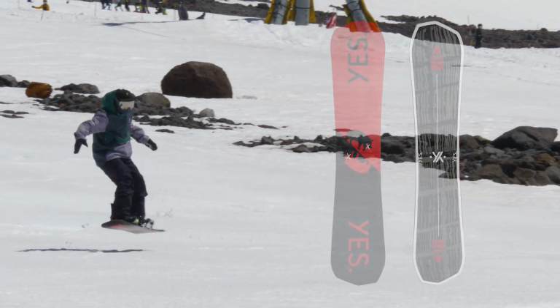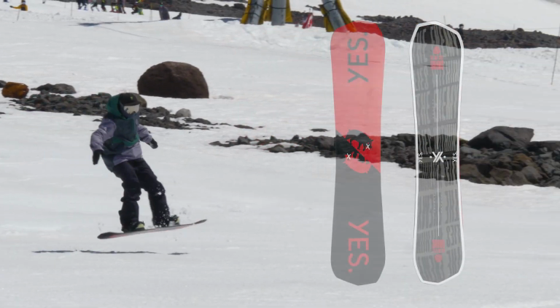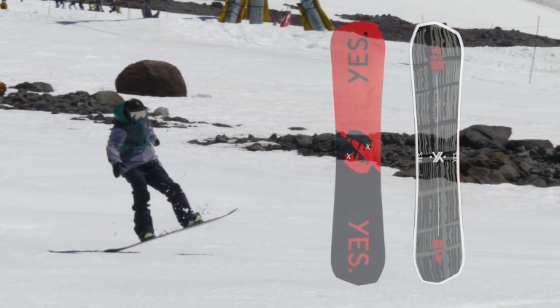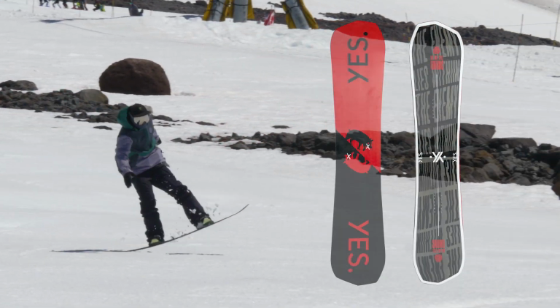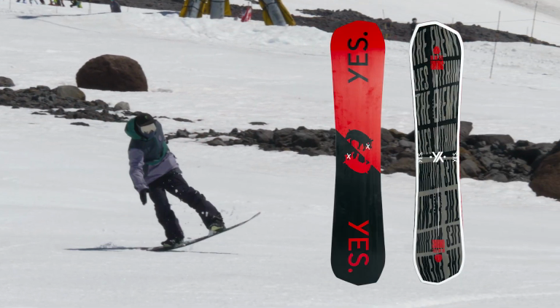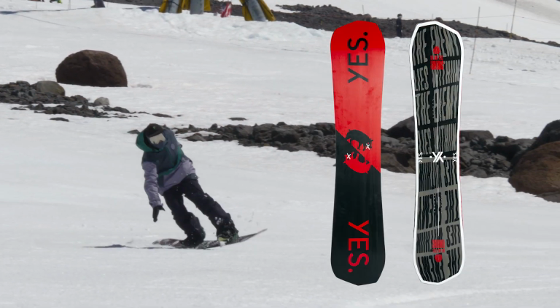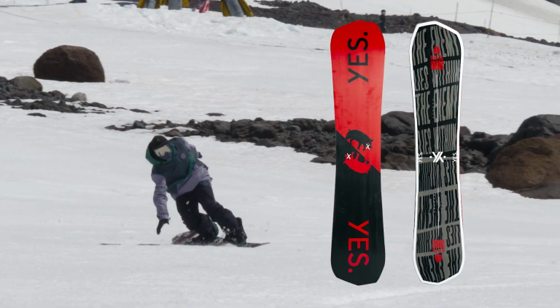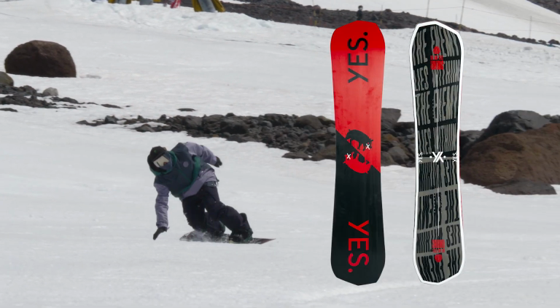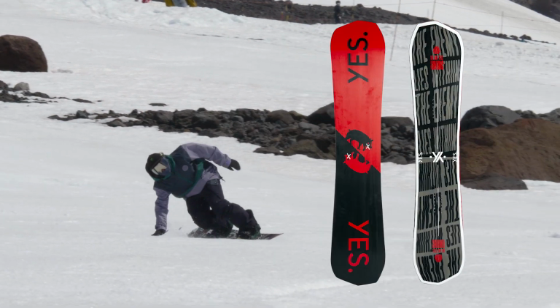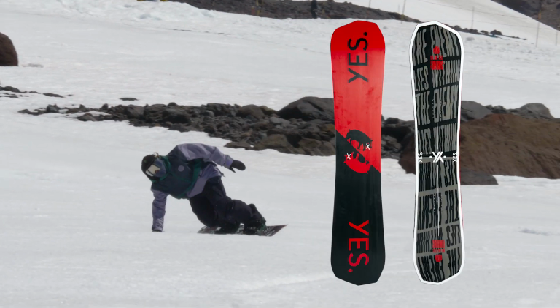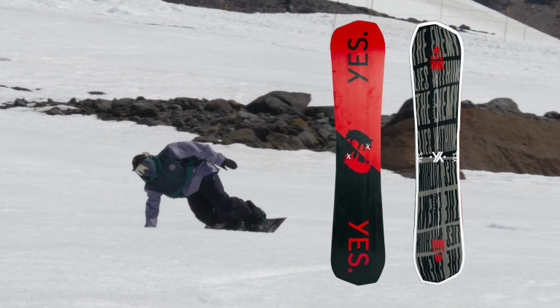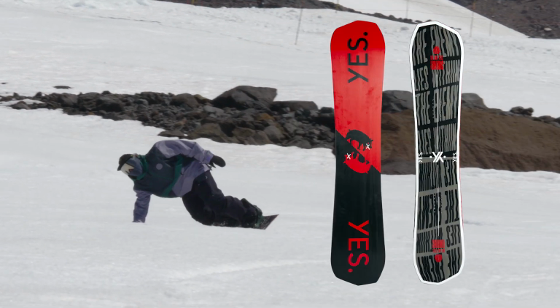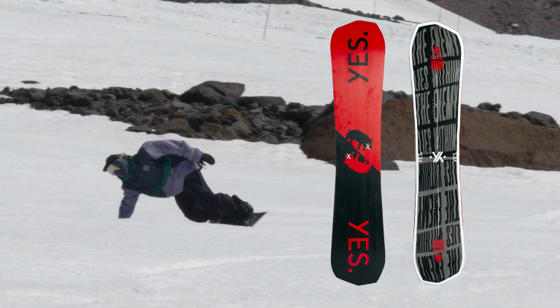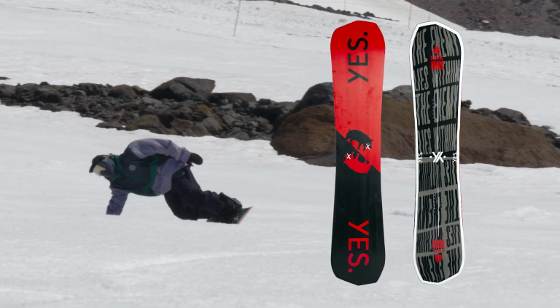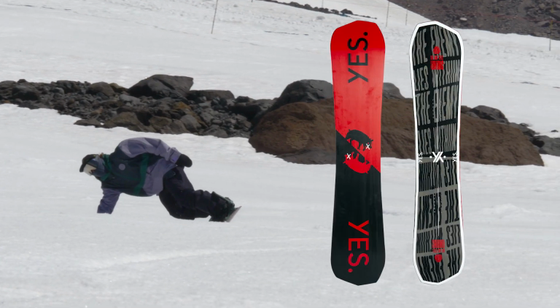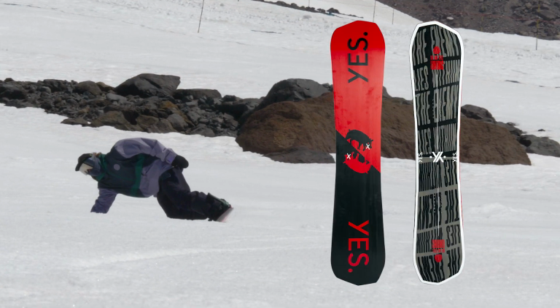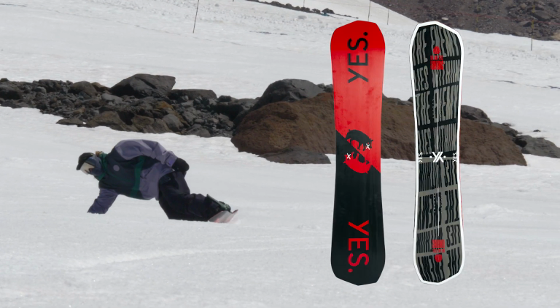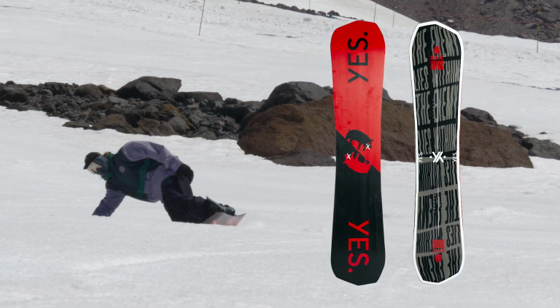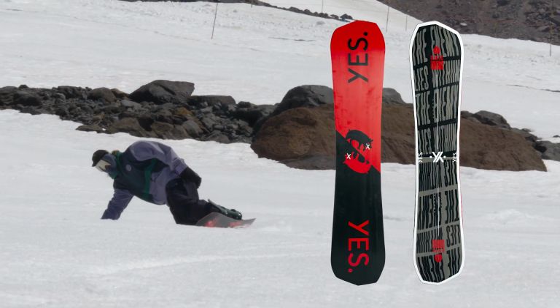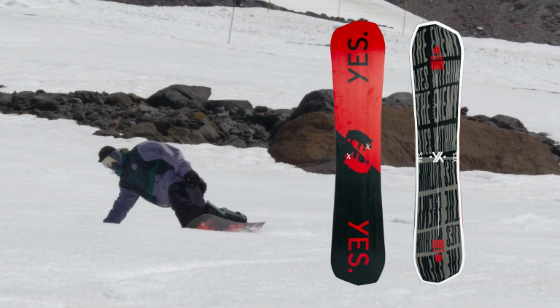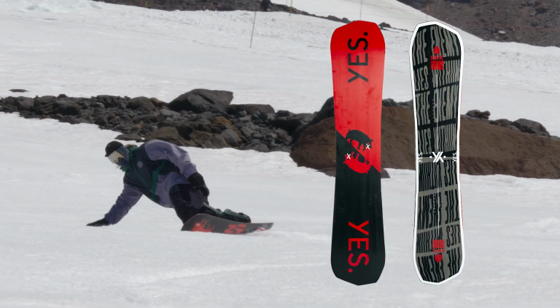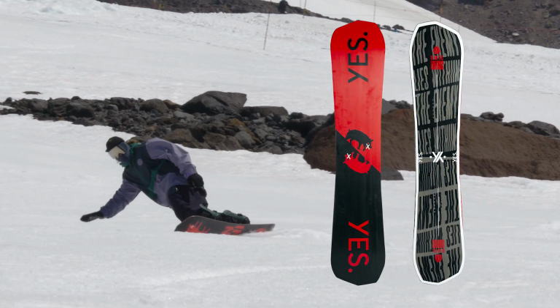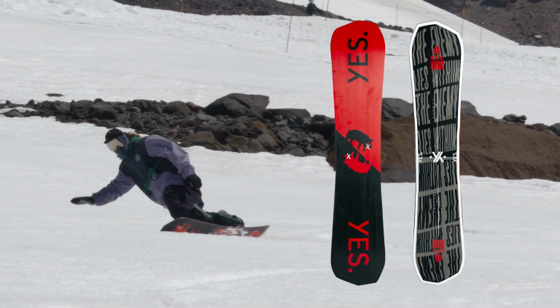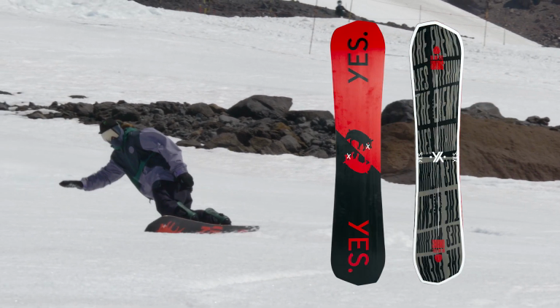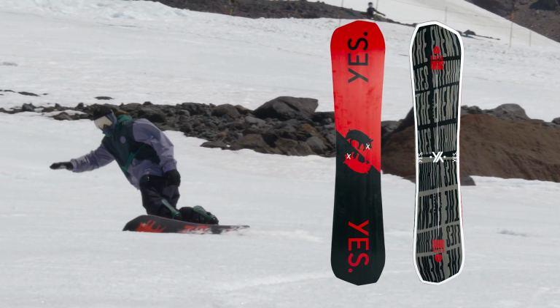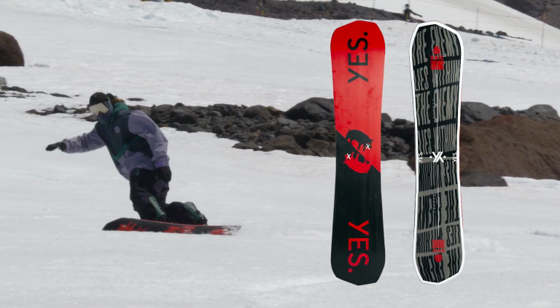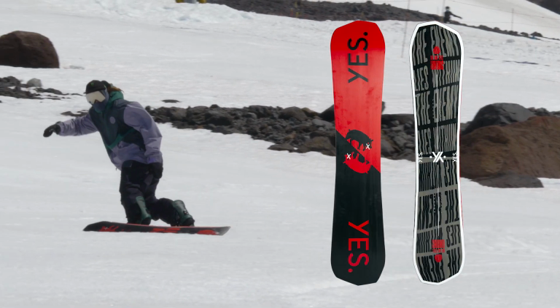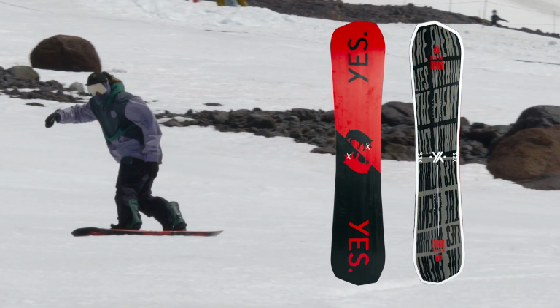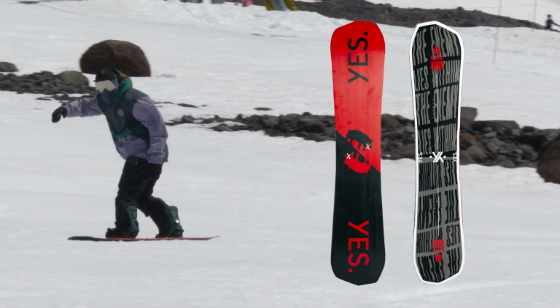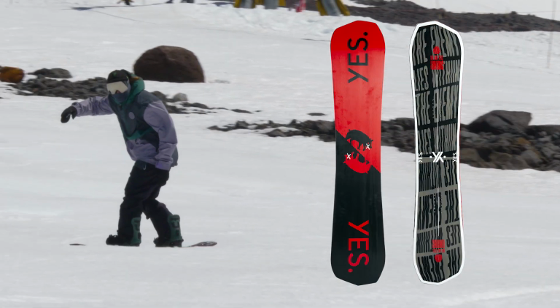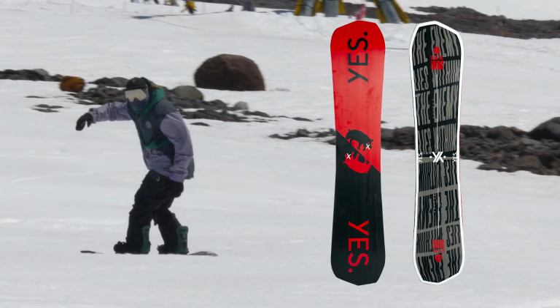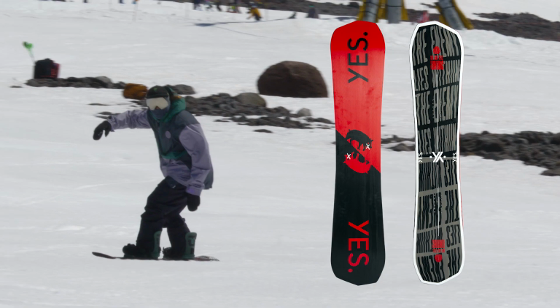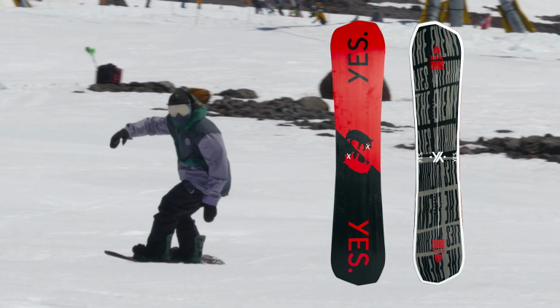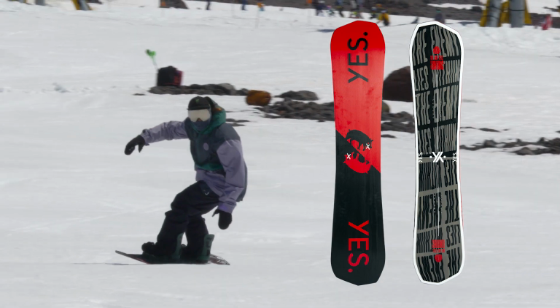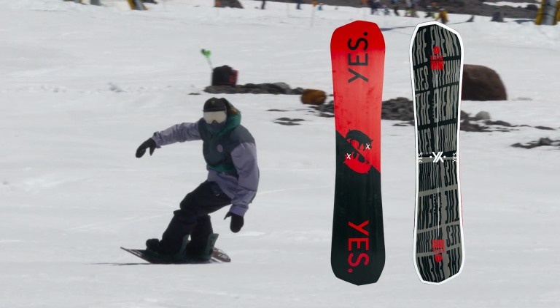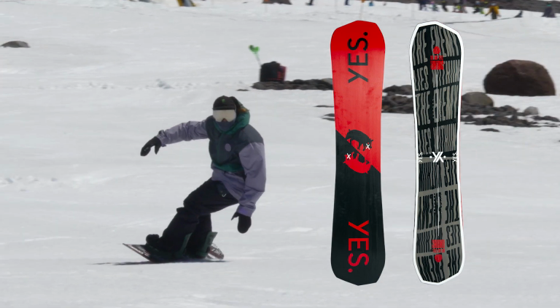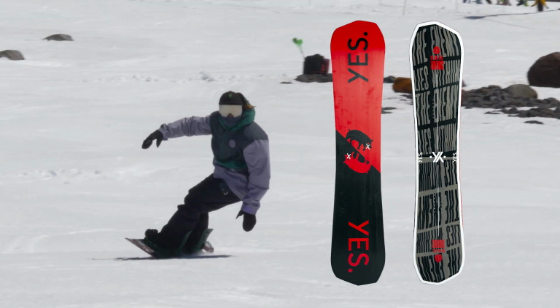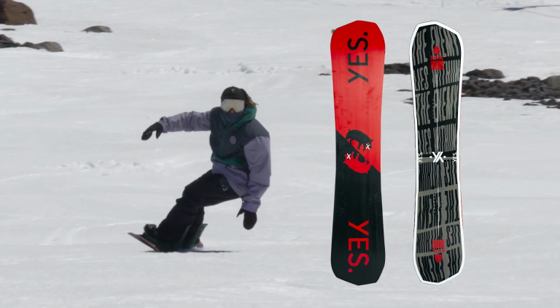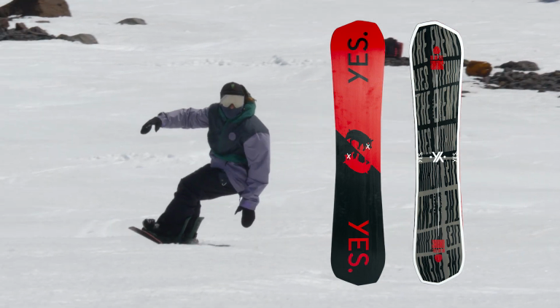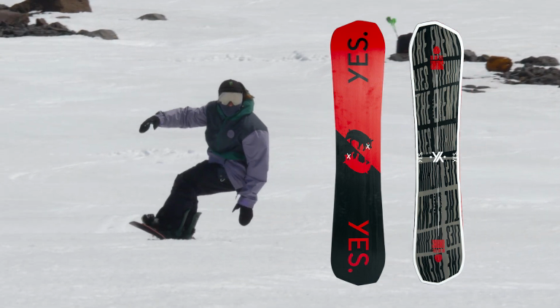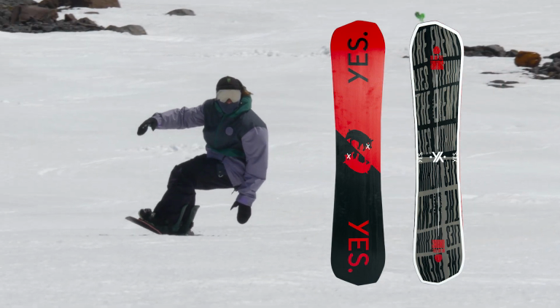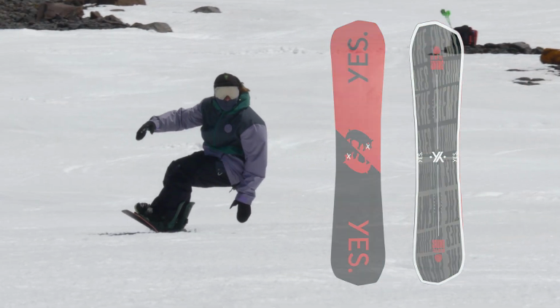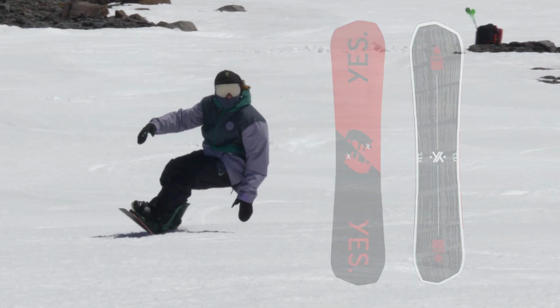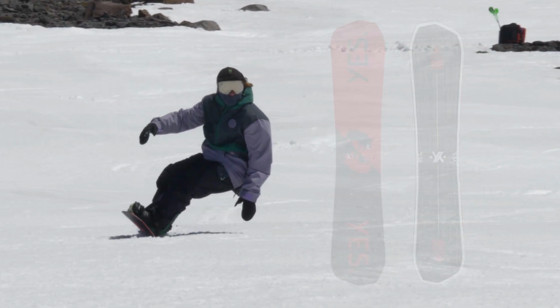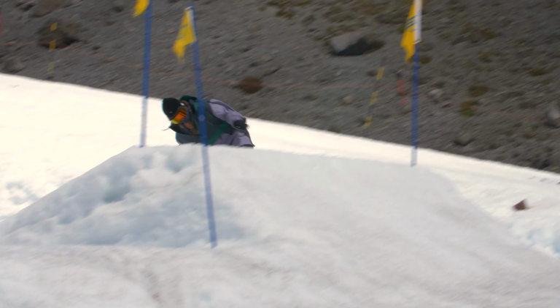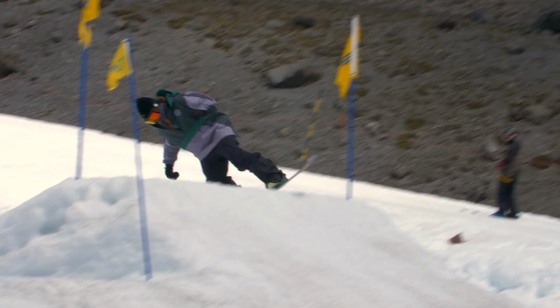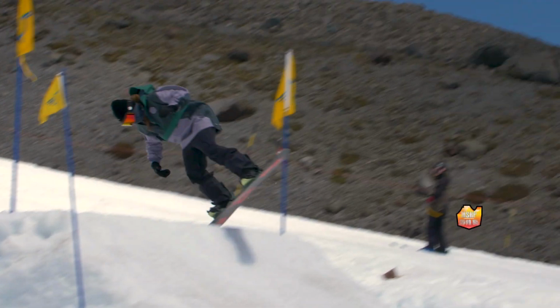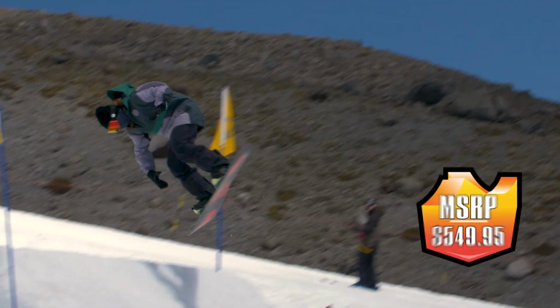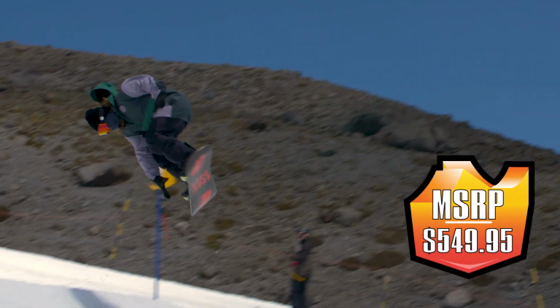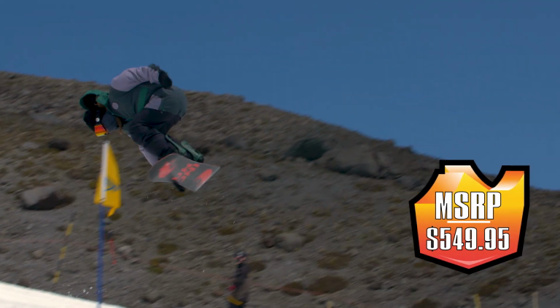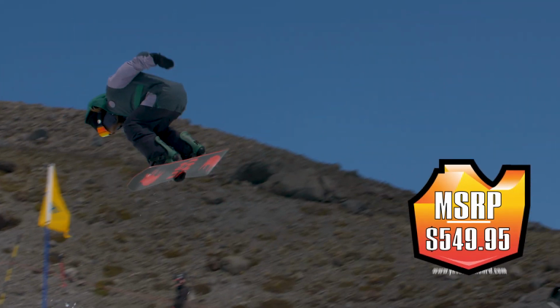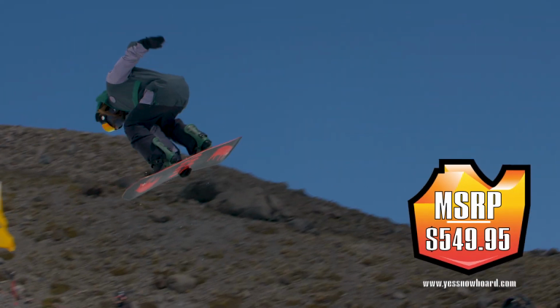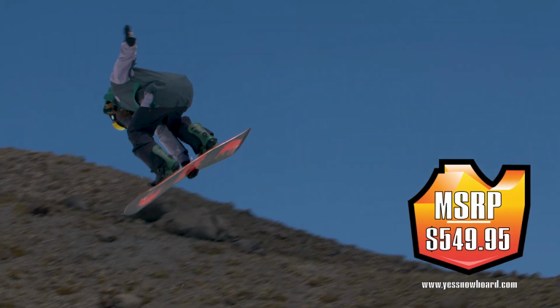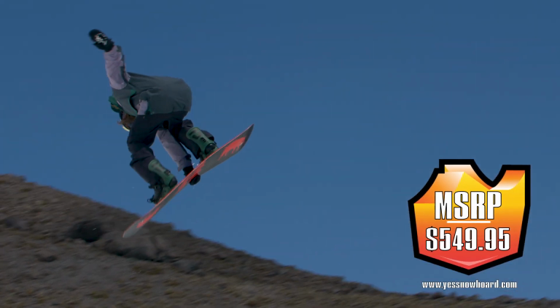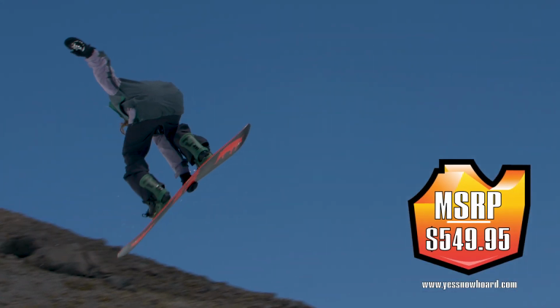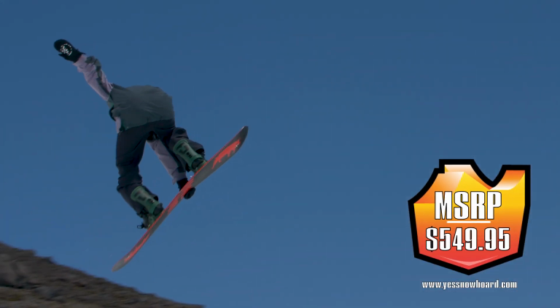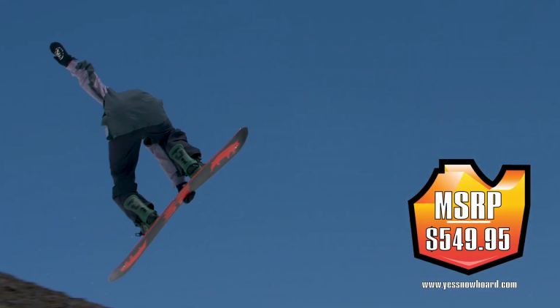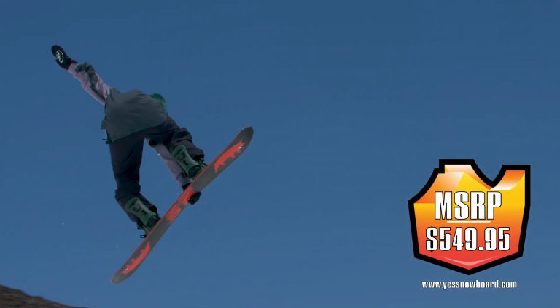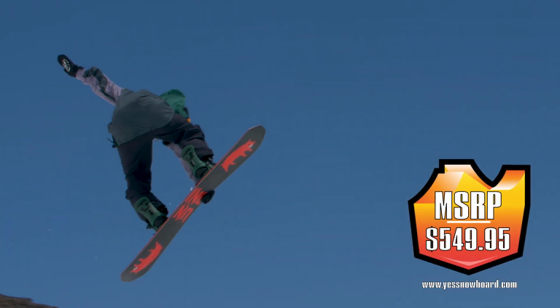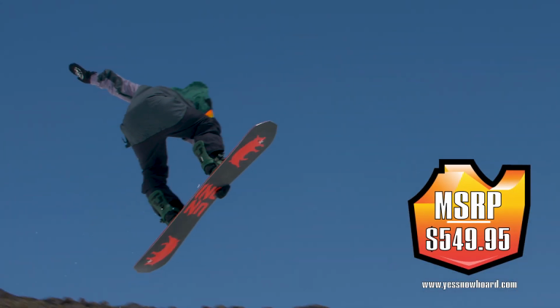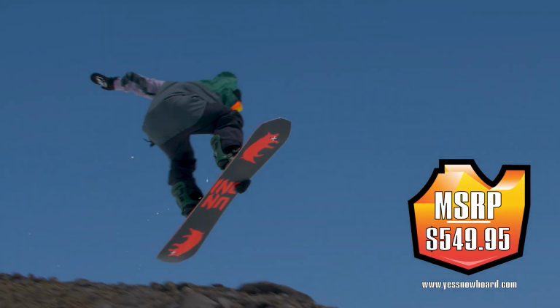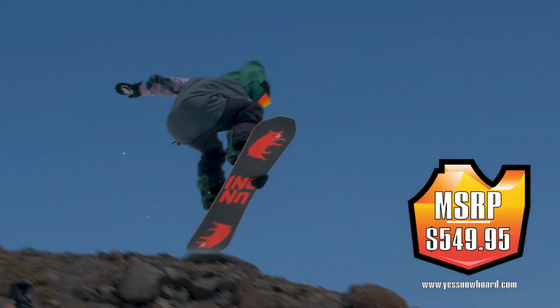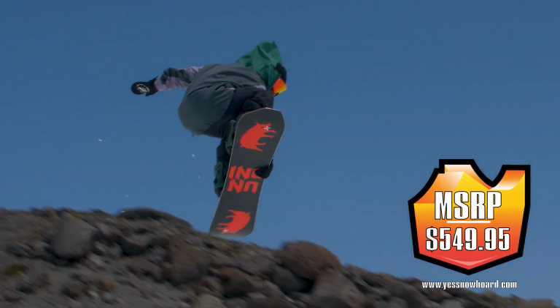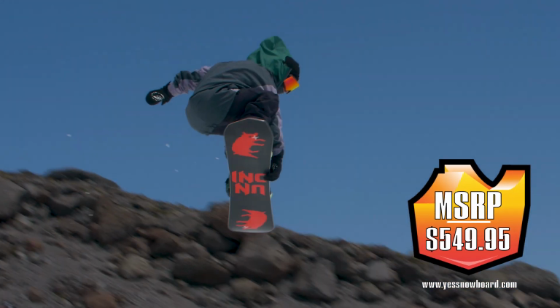Top sheet and base art showcases the iconic Unink ethos and pays dual tribute, highlighting DCP's continued contributions to snowboarding.